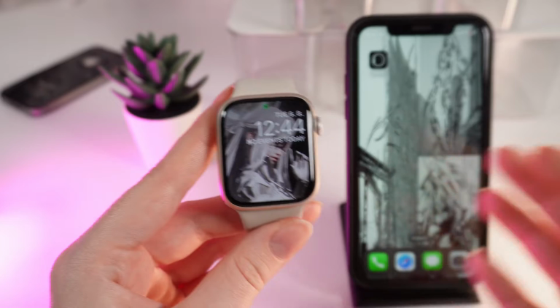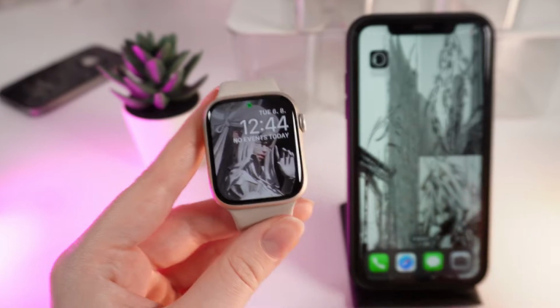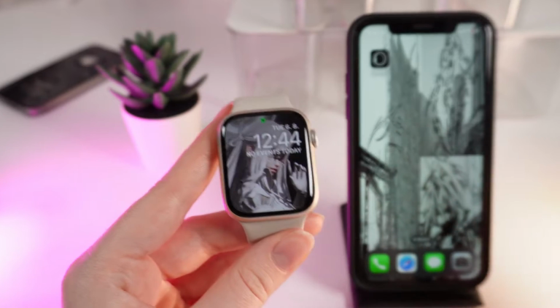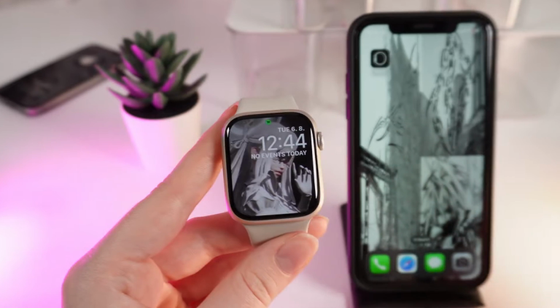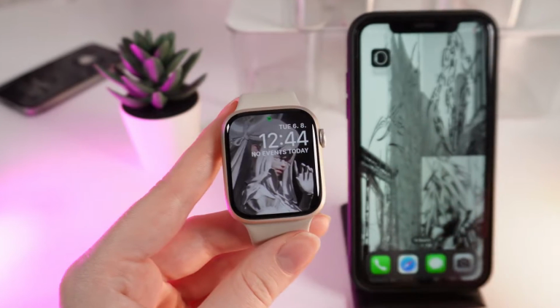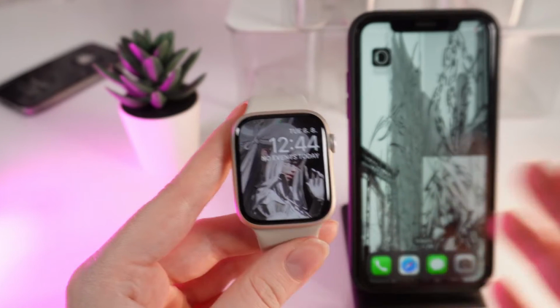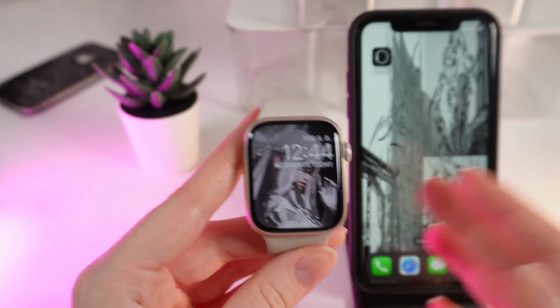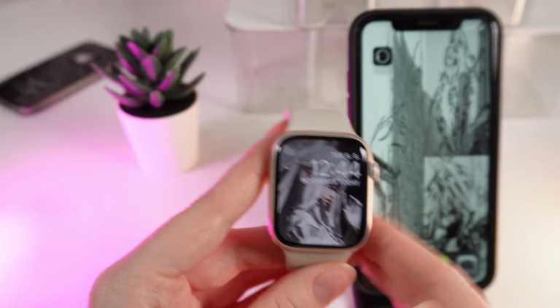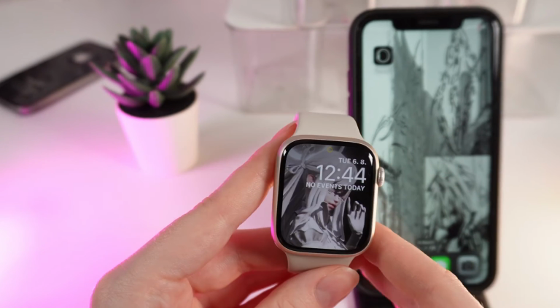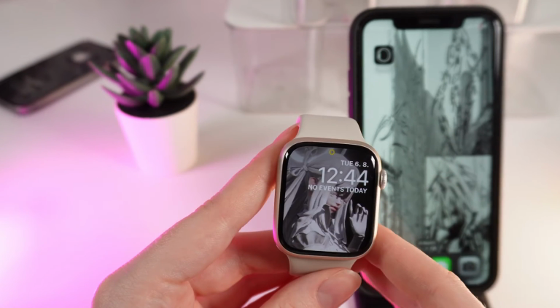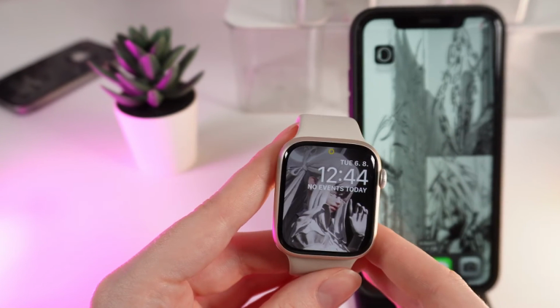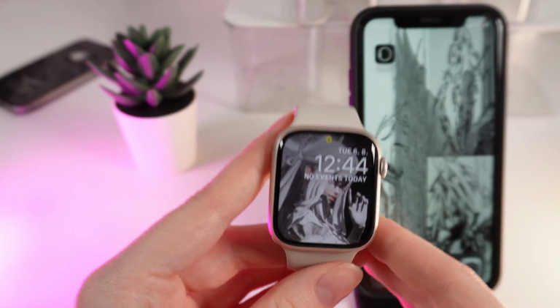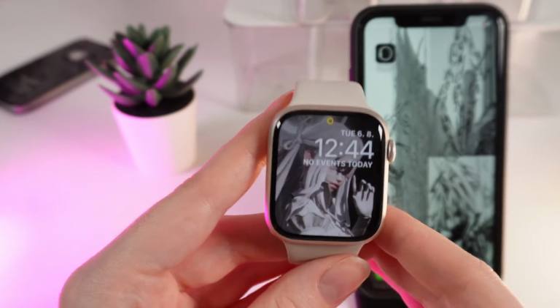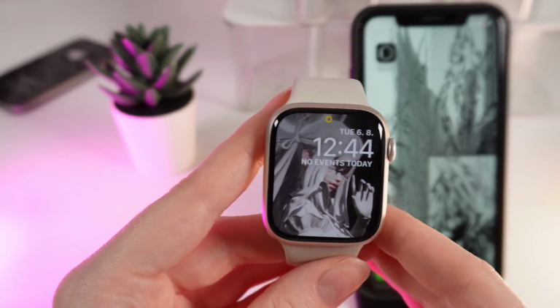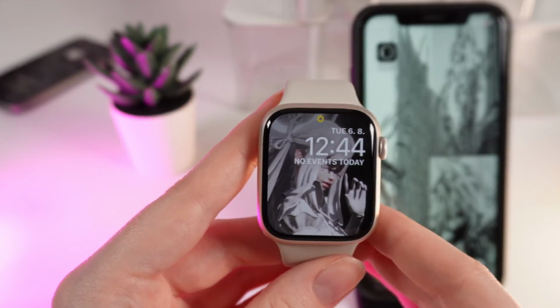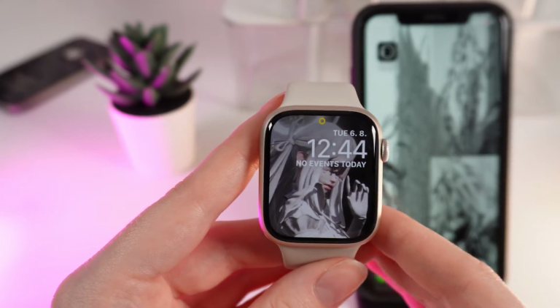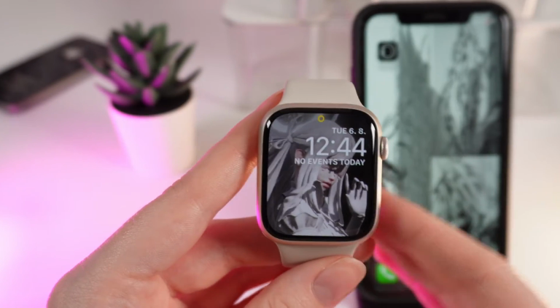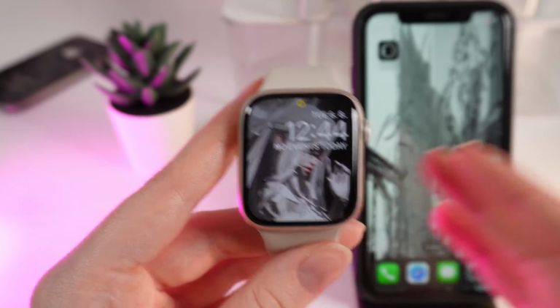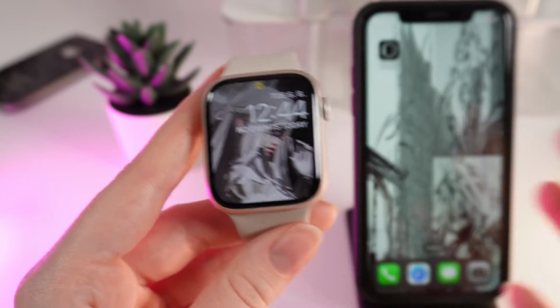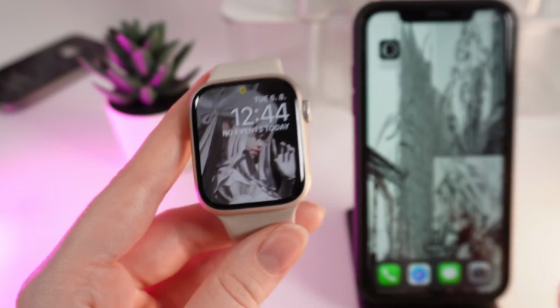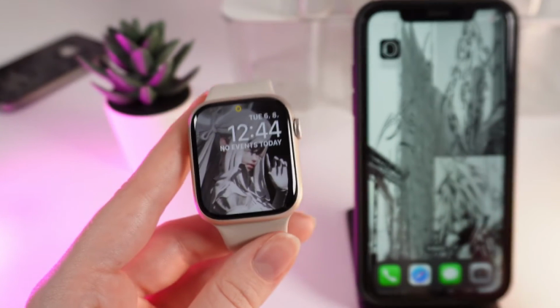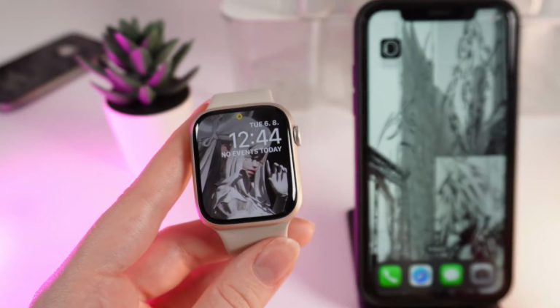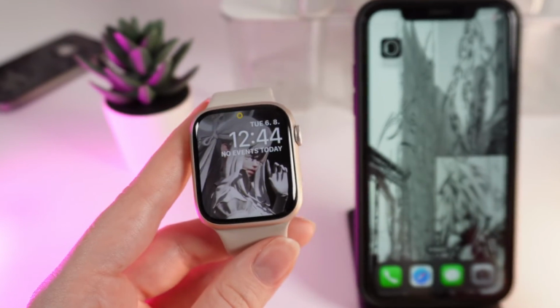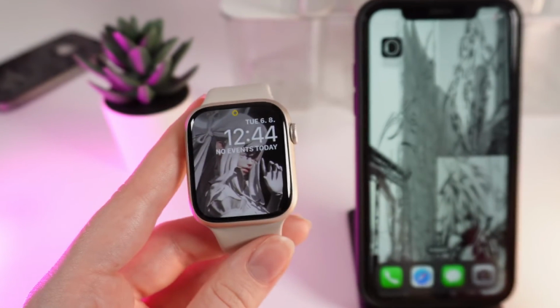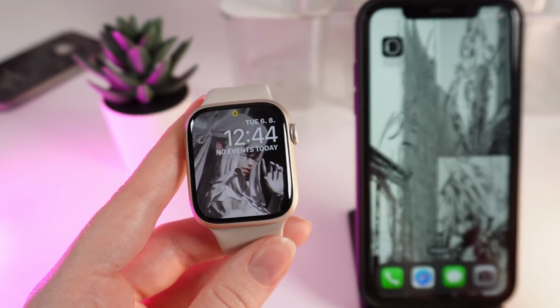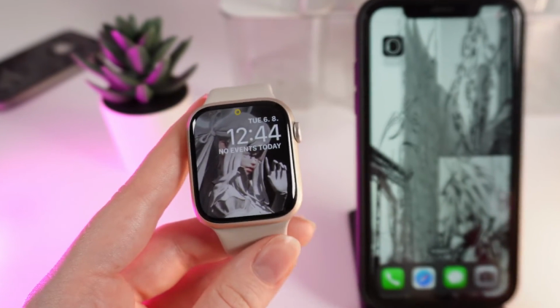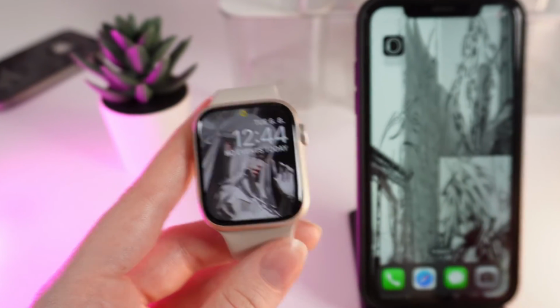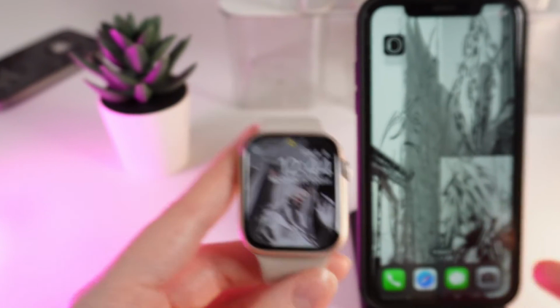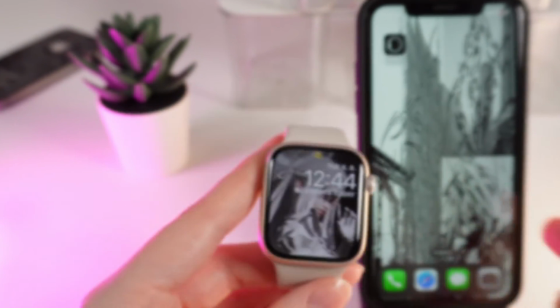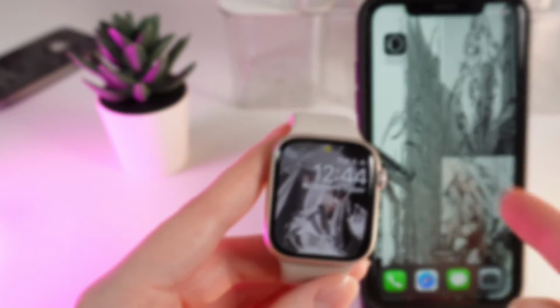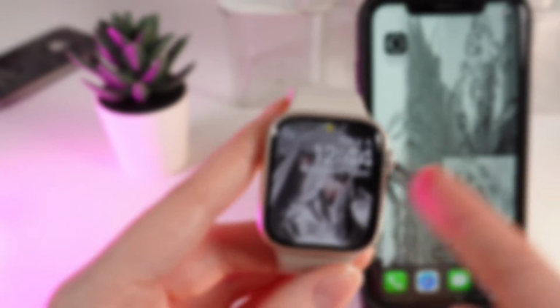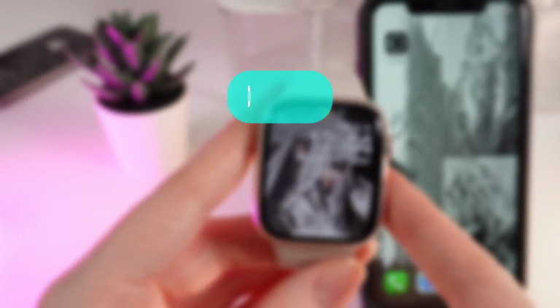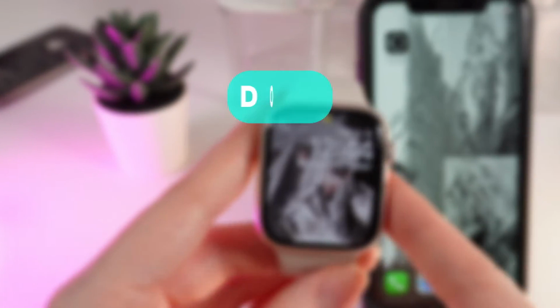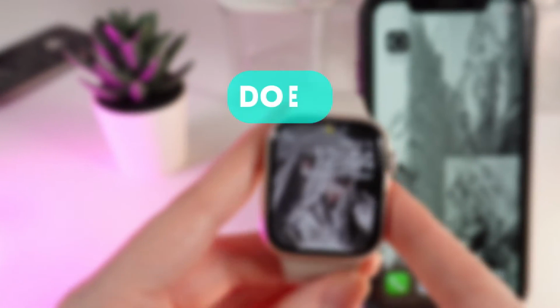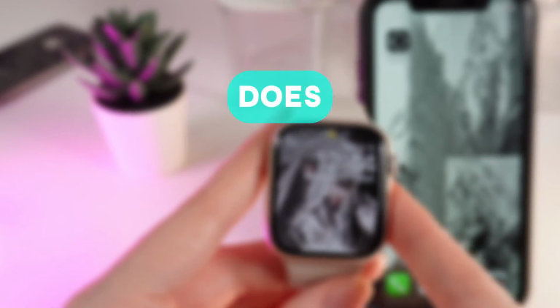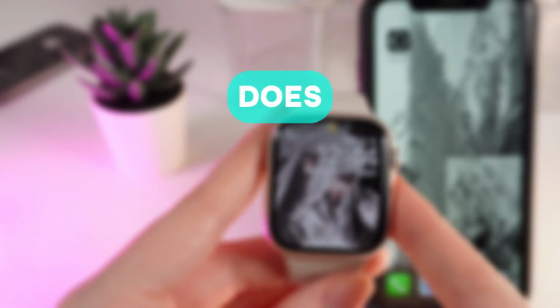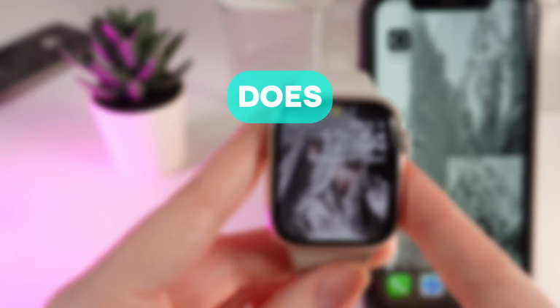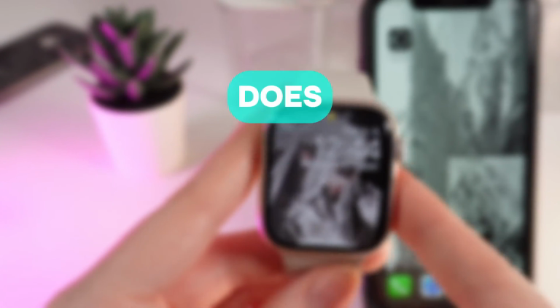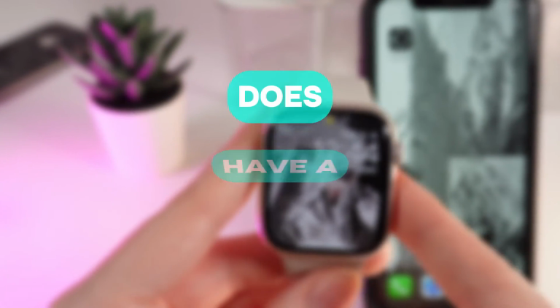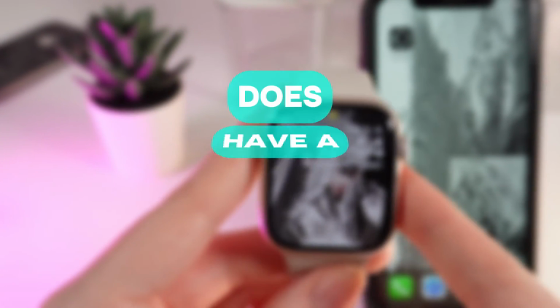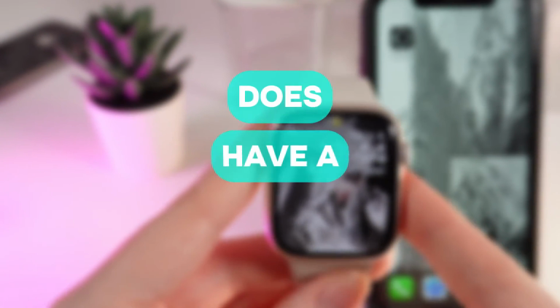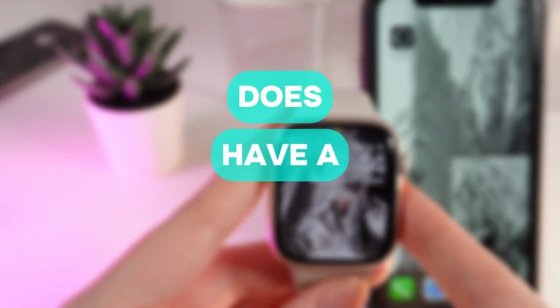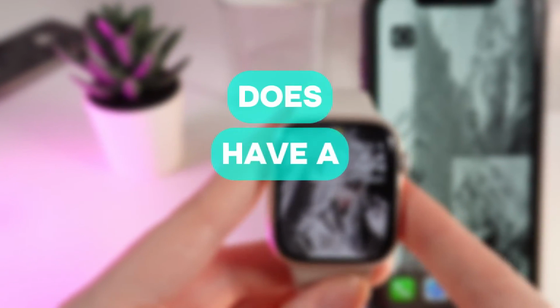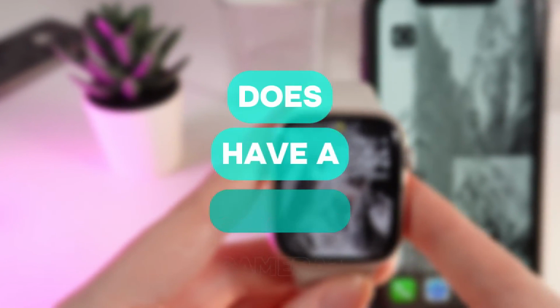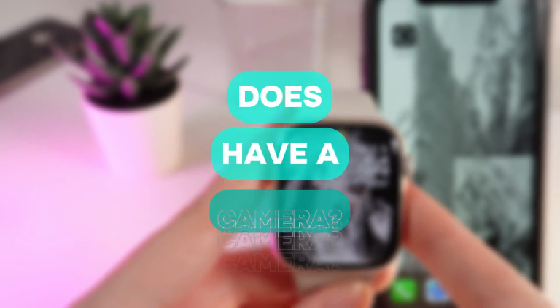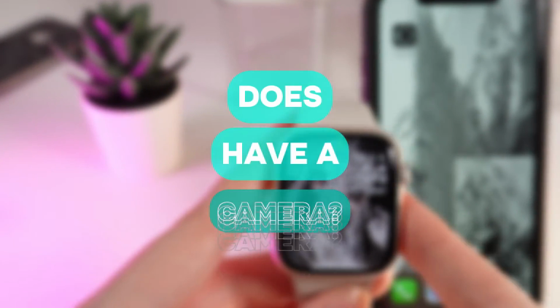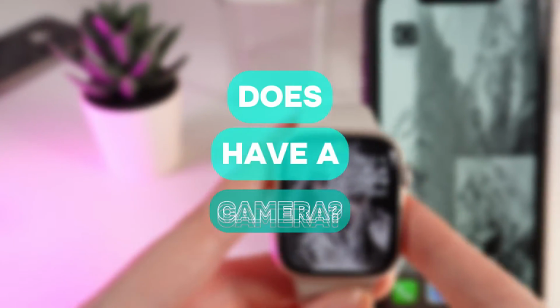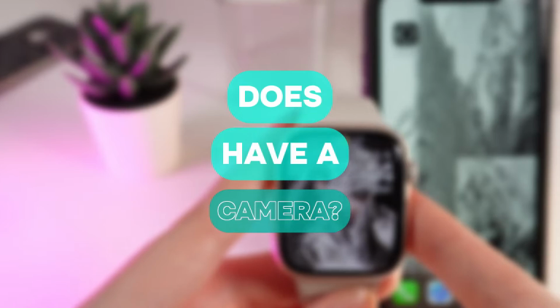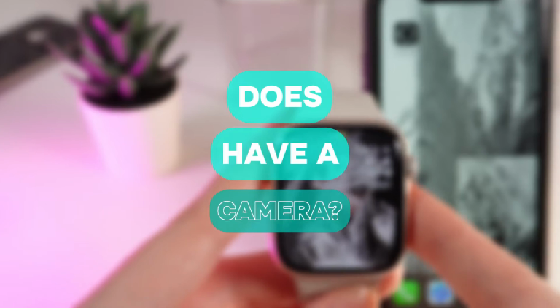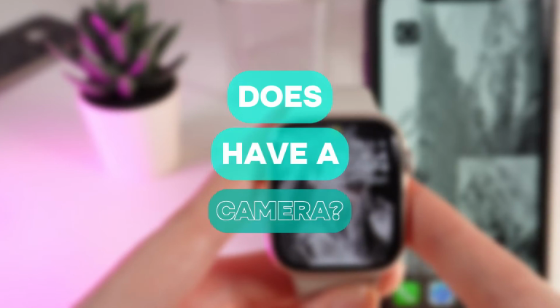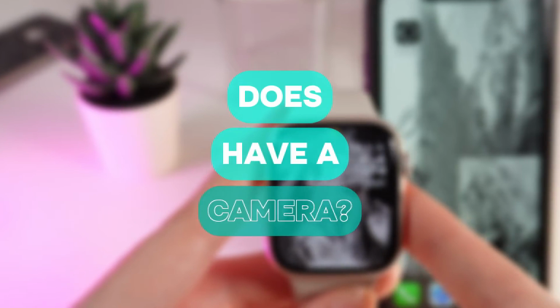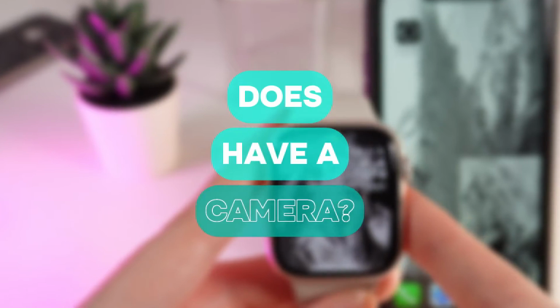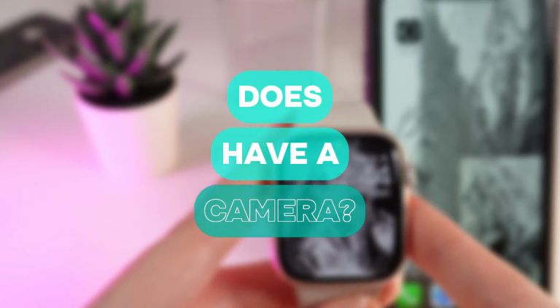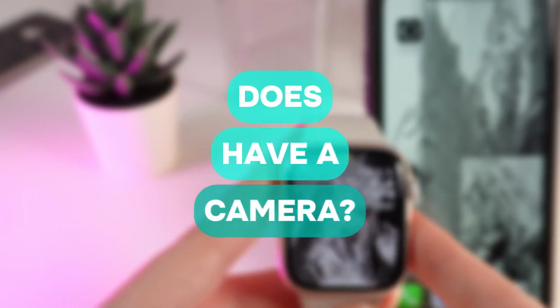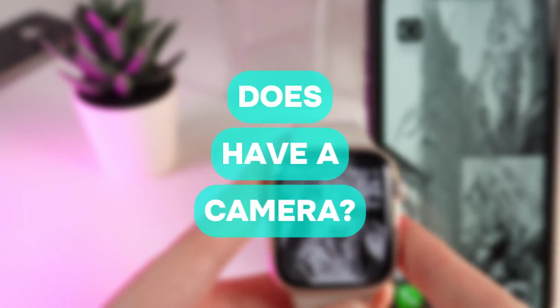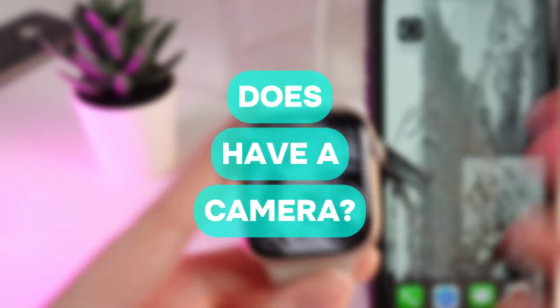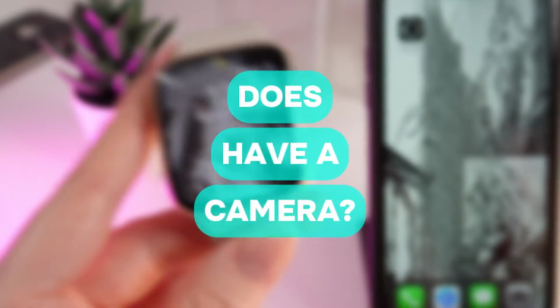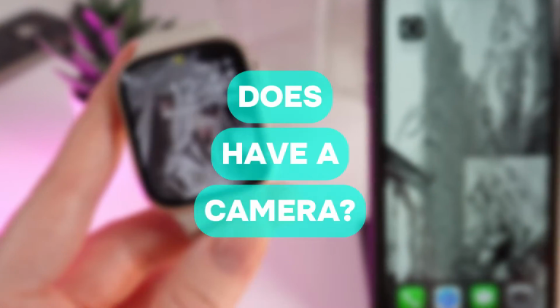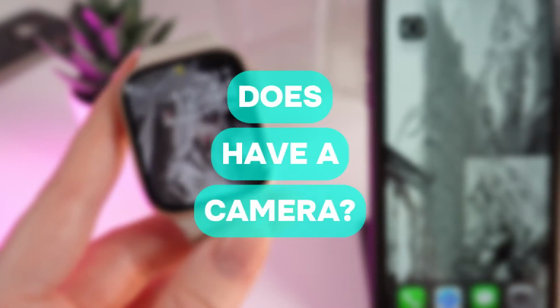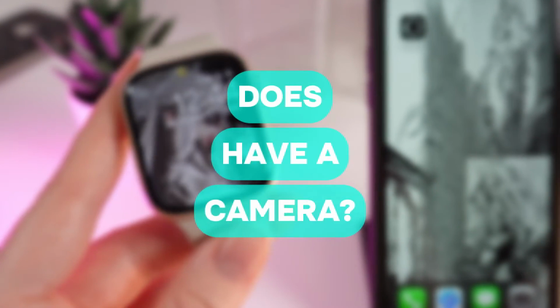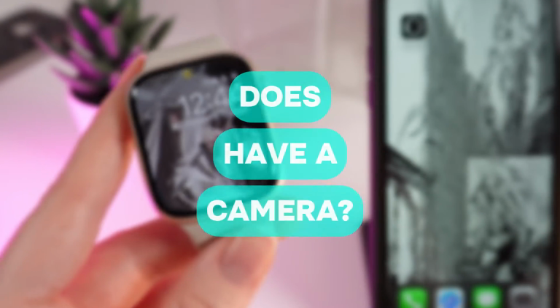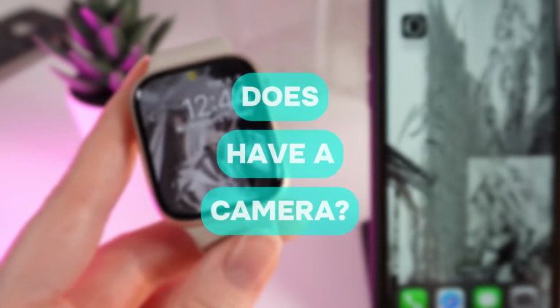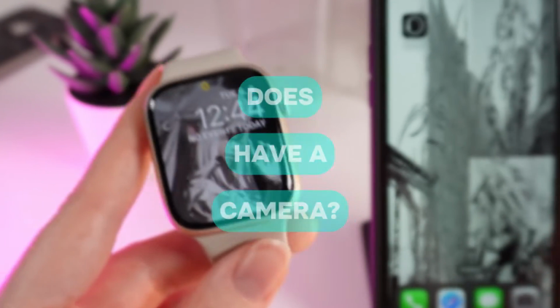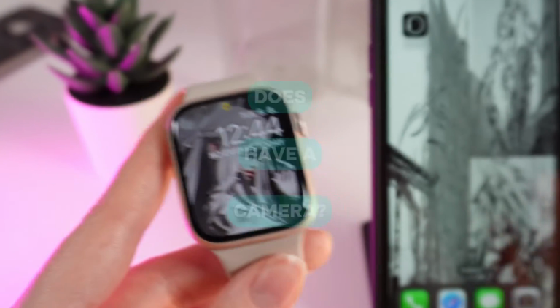Hi there! Today I'm answering a popular question: does the Apple Watch Series 9 have a camera? Let's find out!